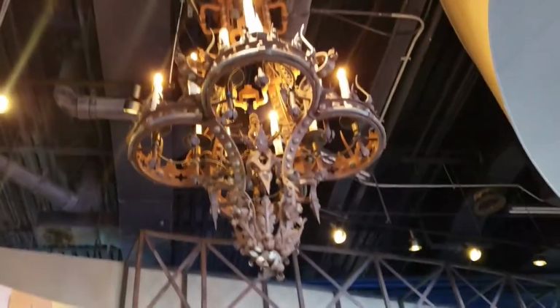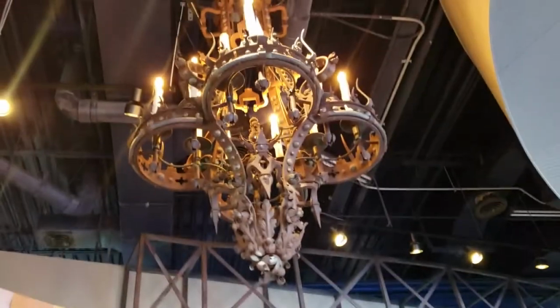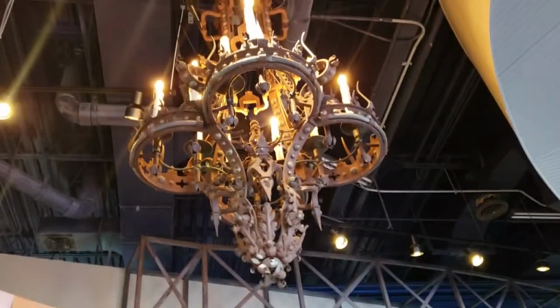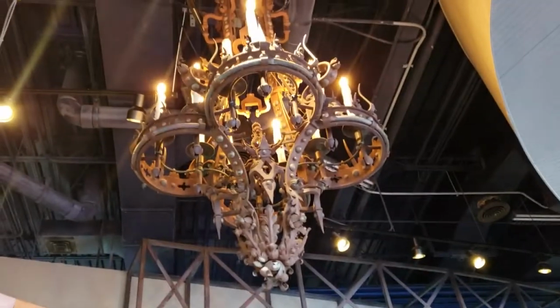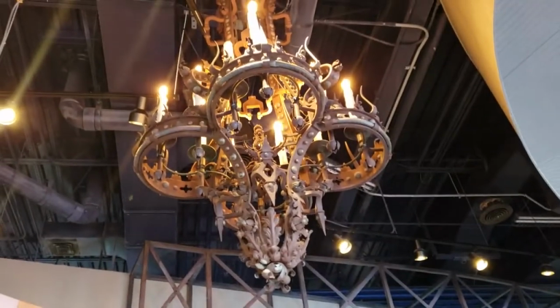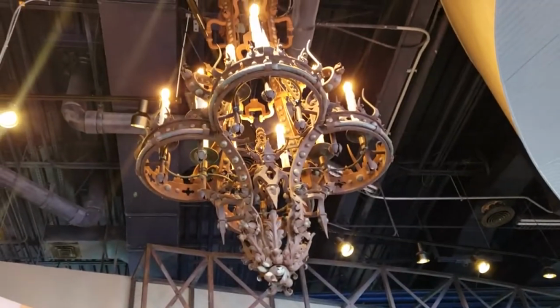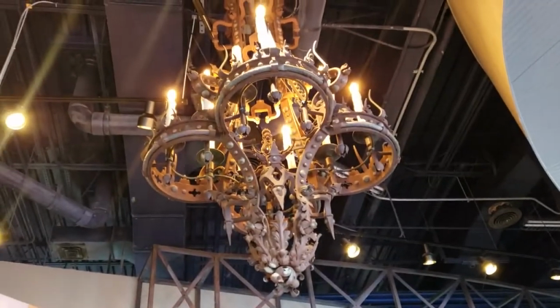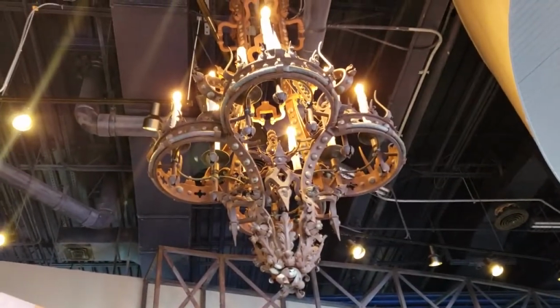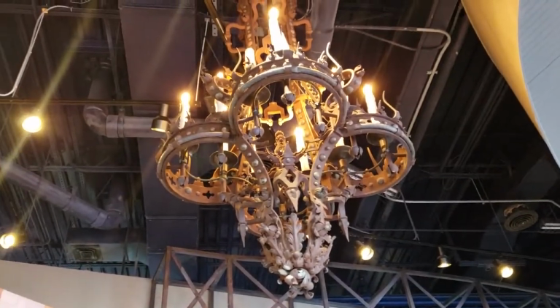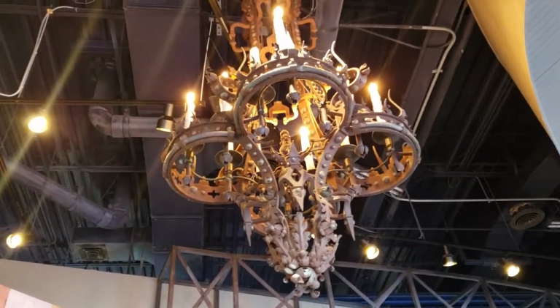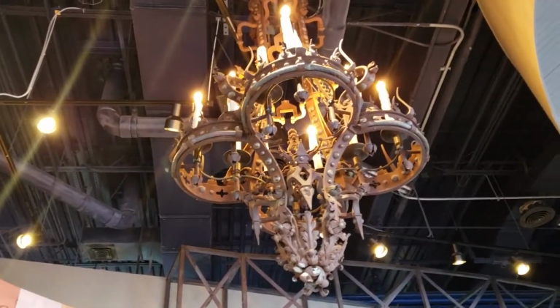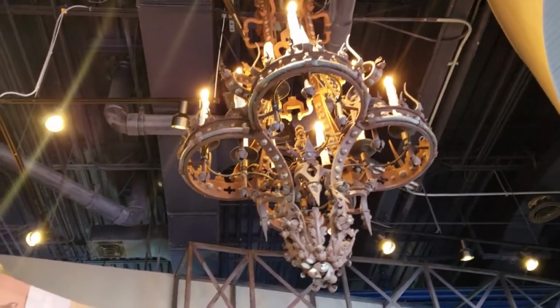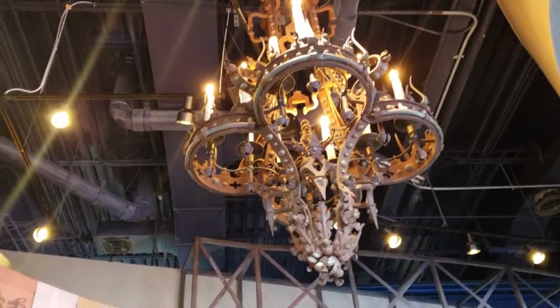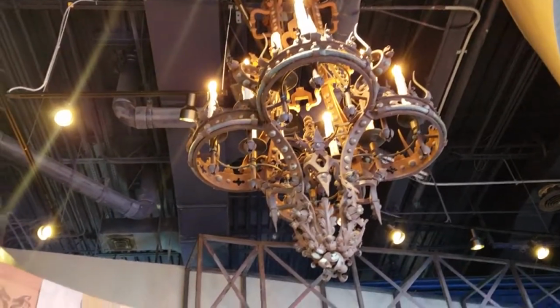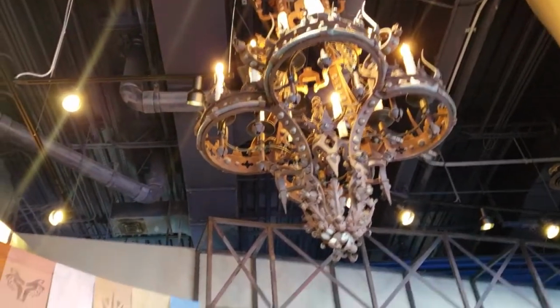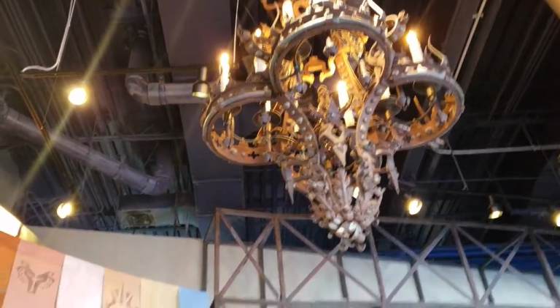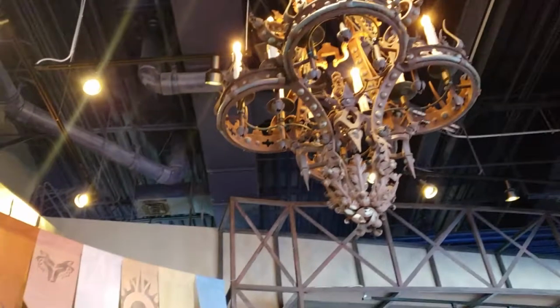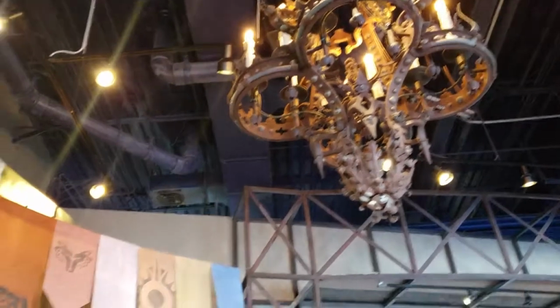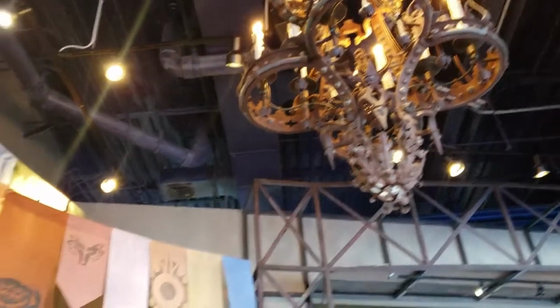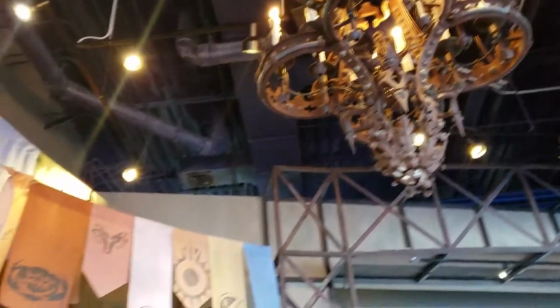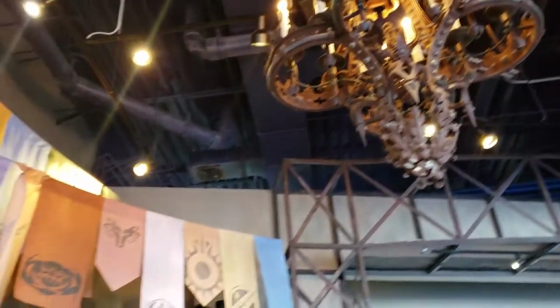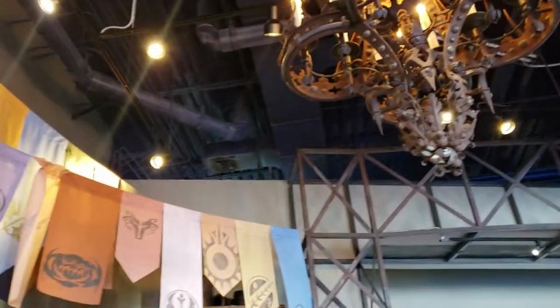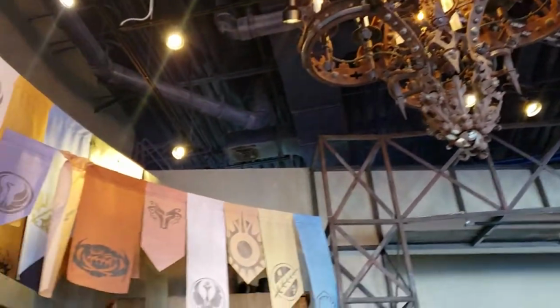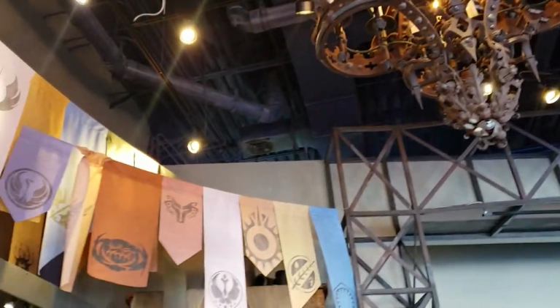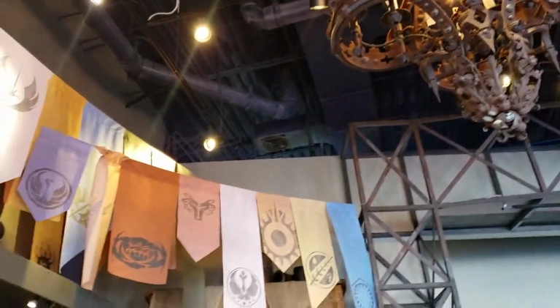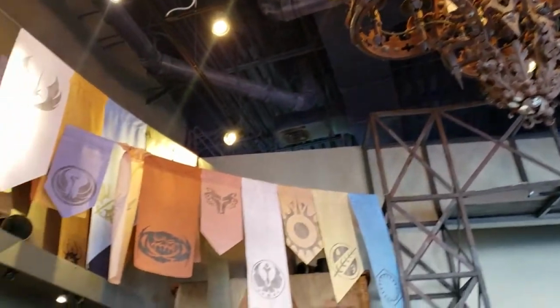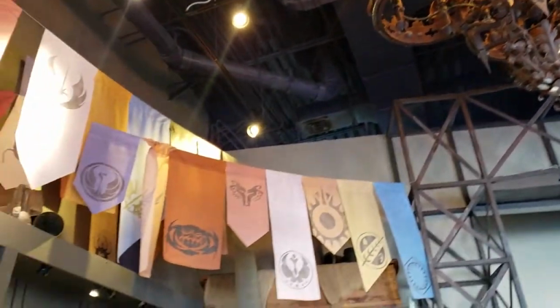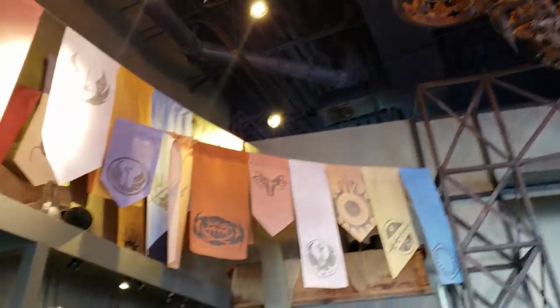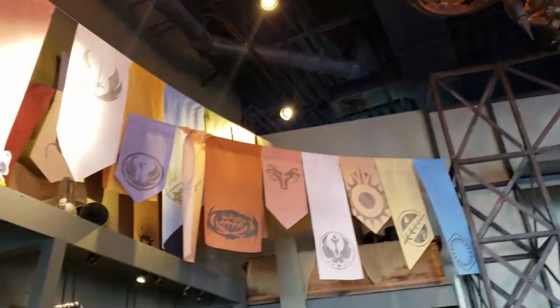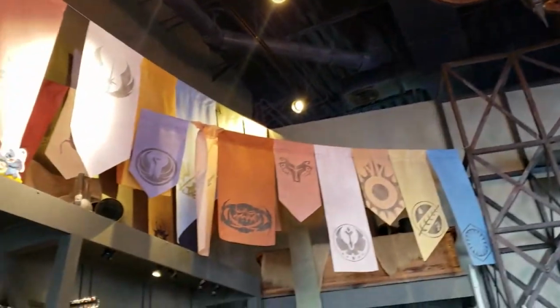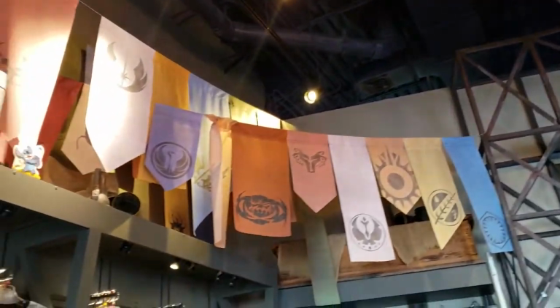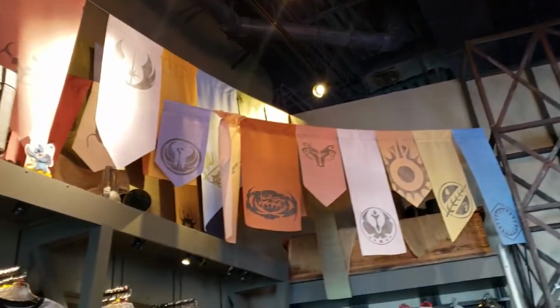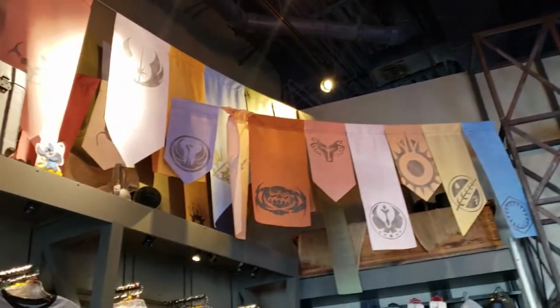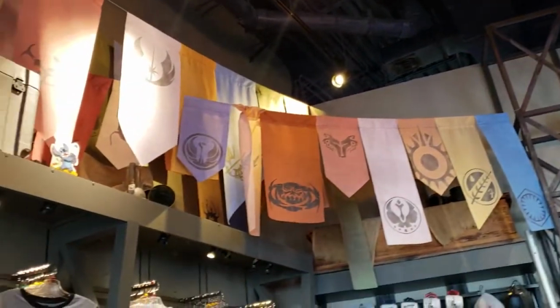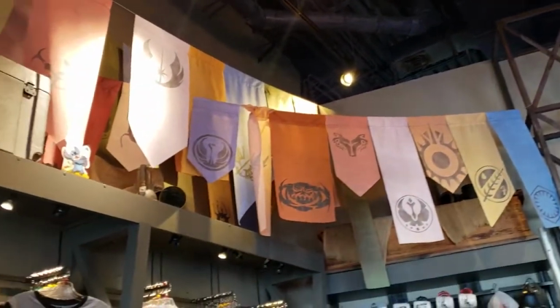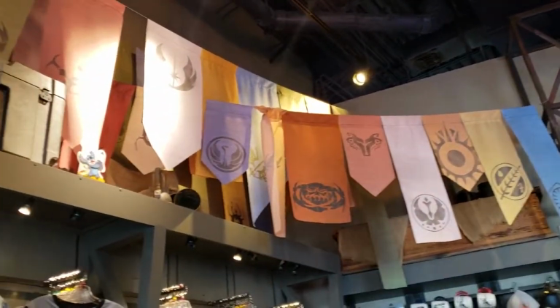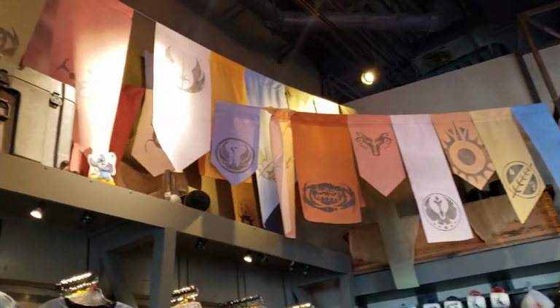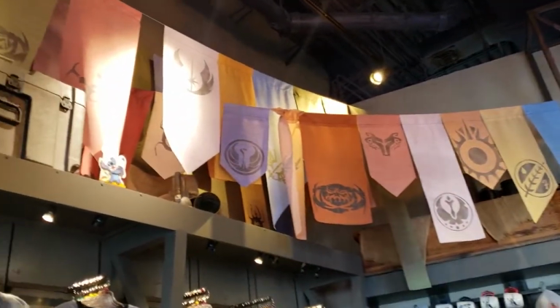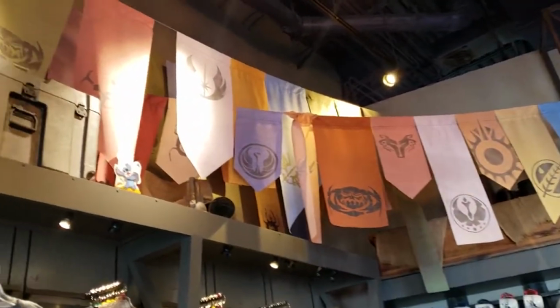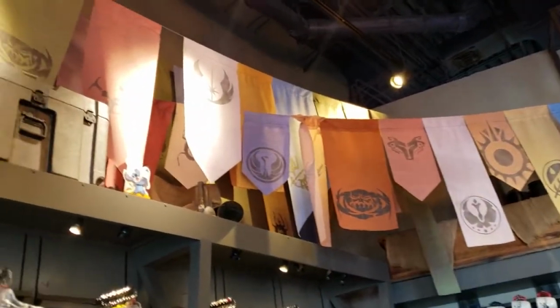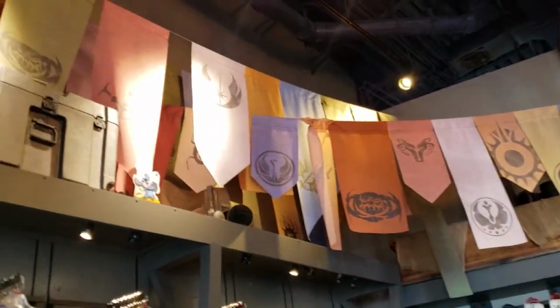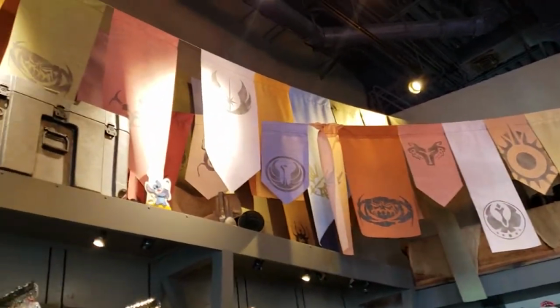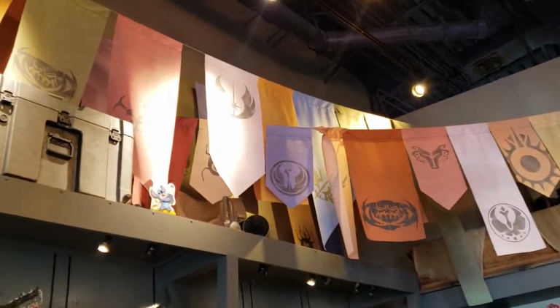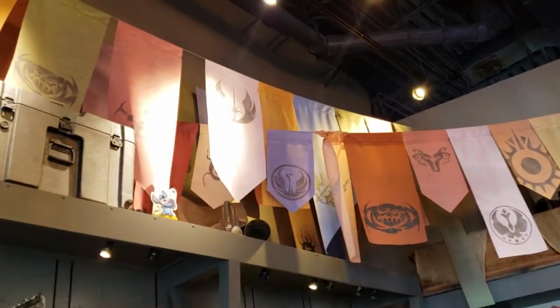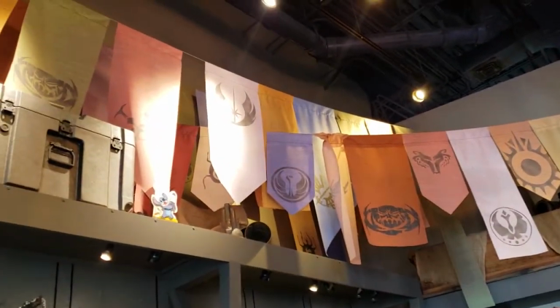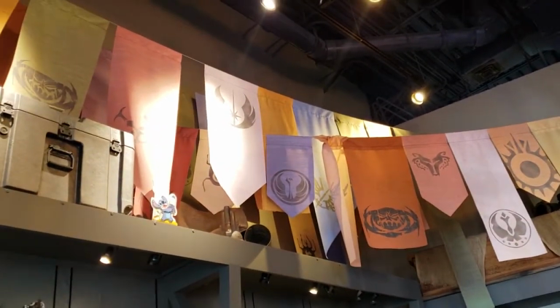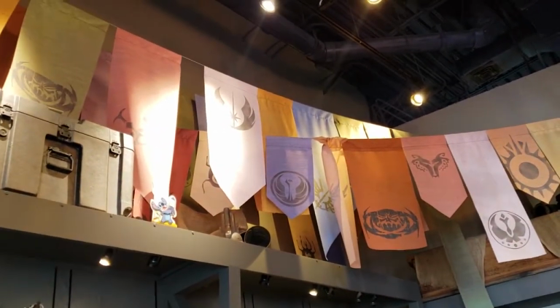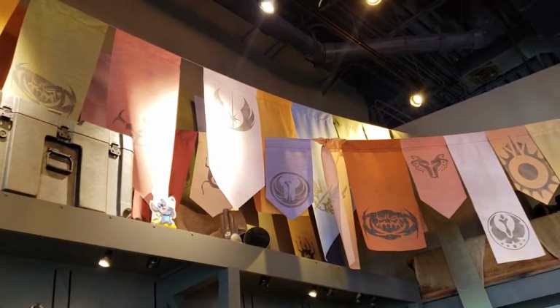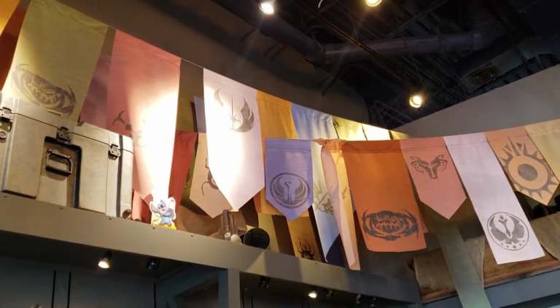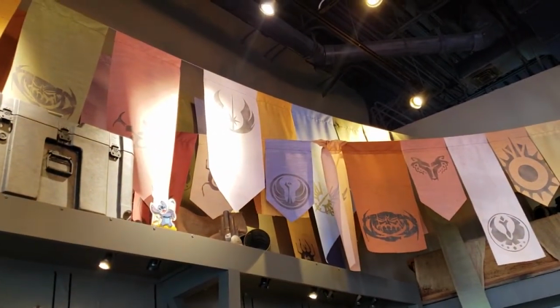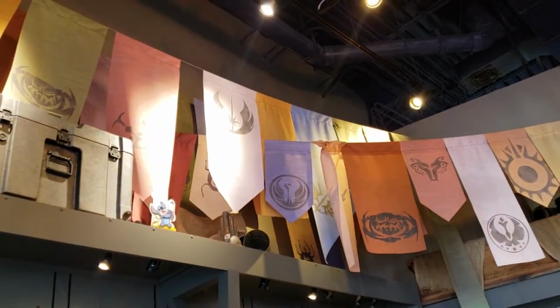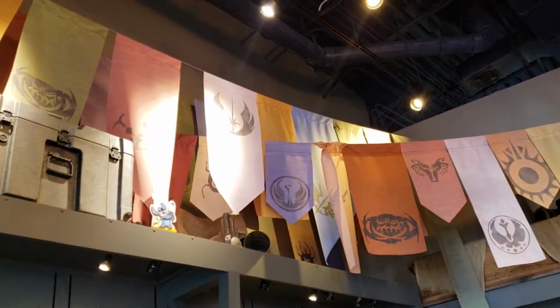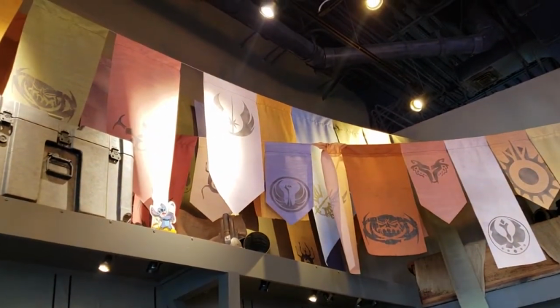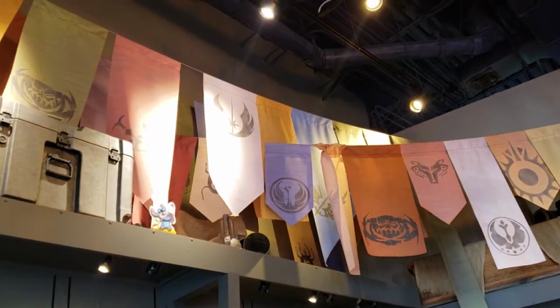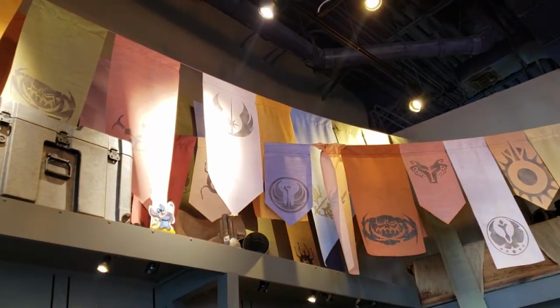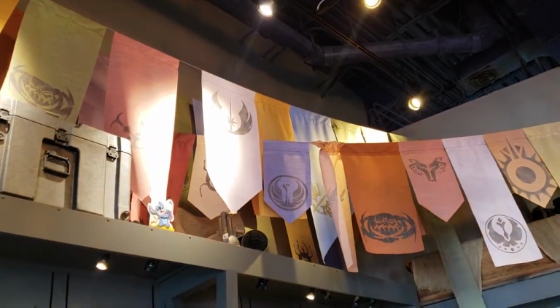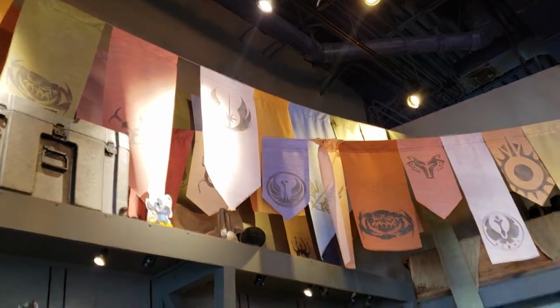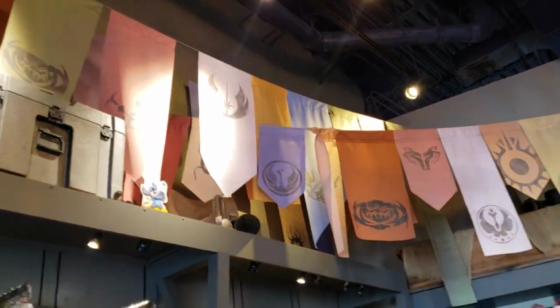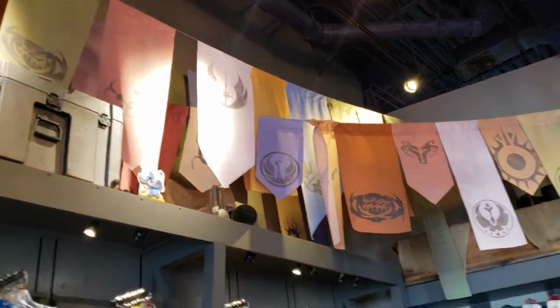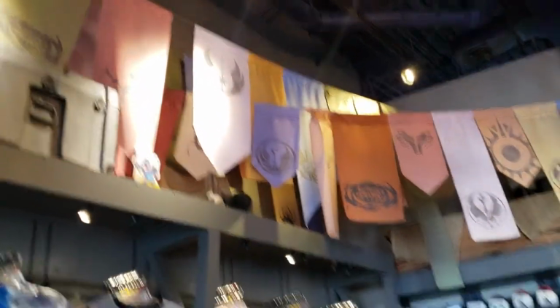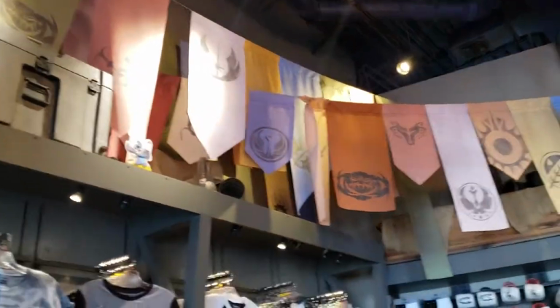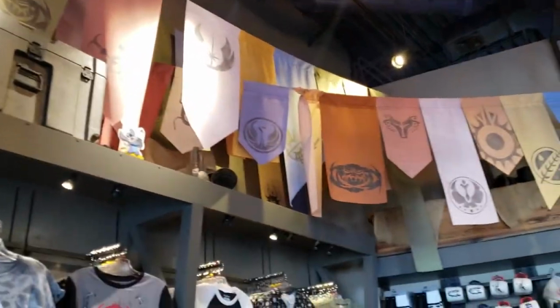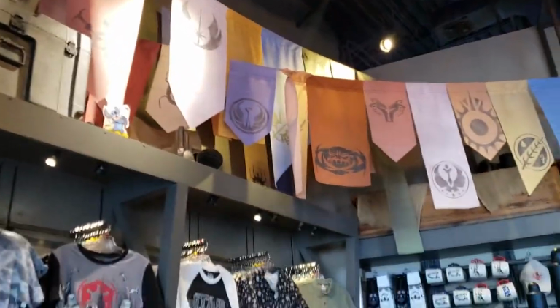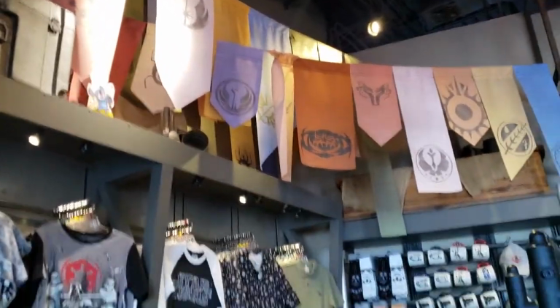We're in the Star Wars store and we saw this Stitch just hanging out up there in the Star Wars store.